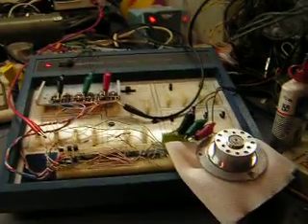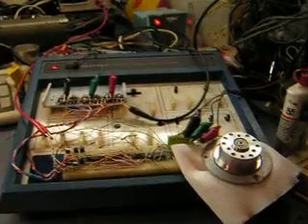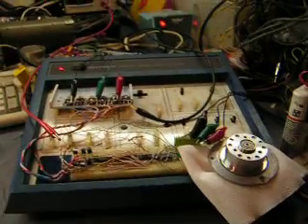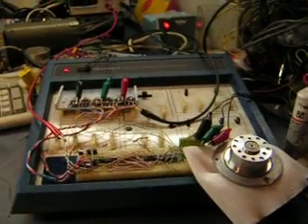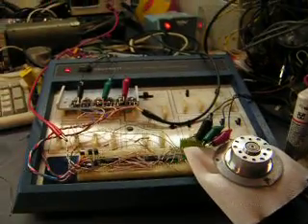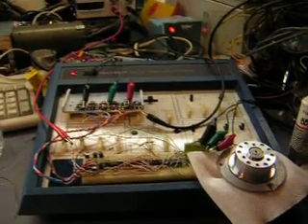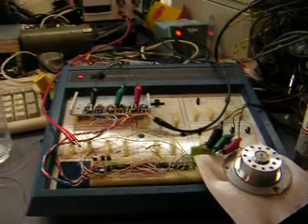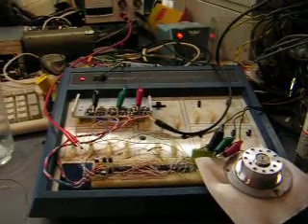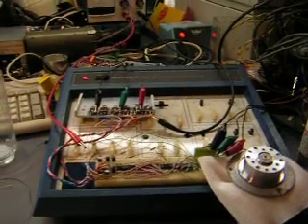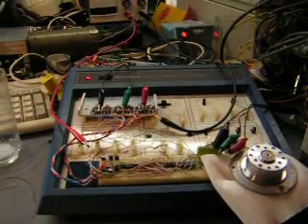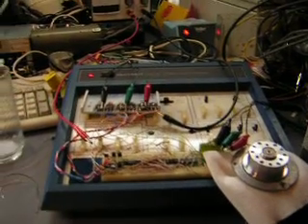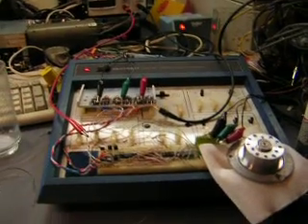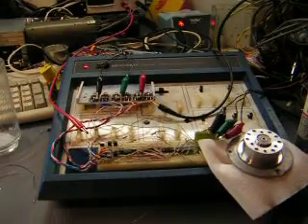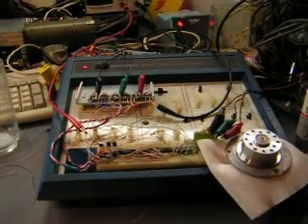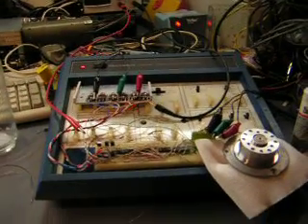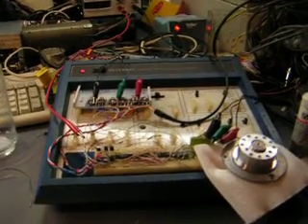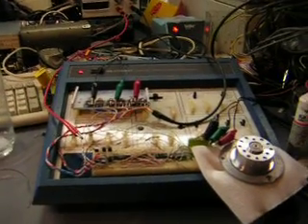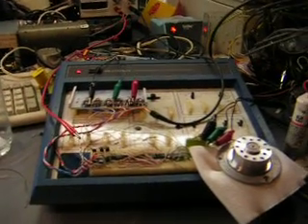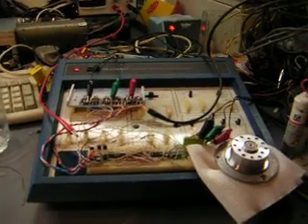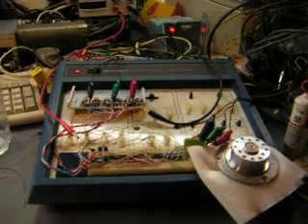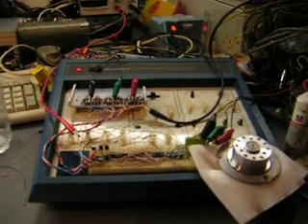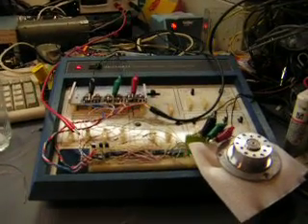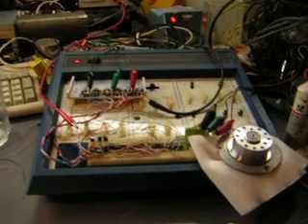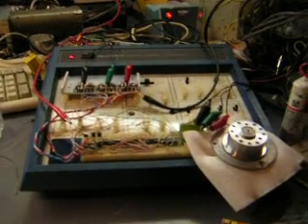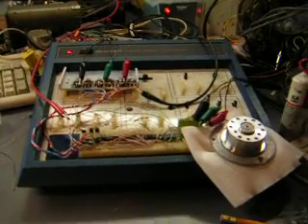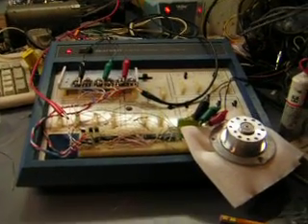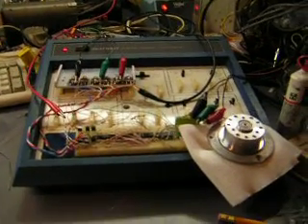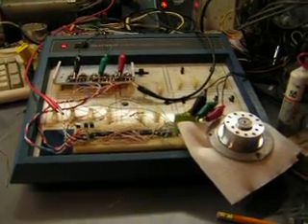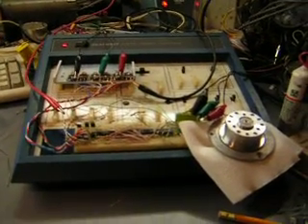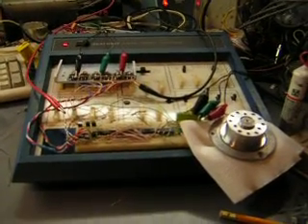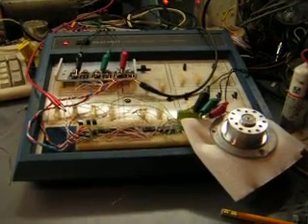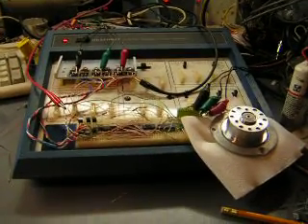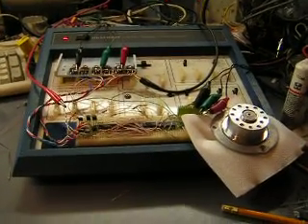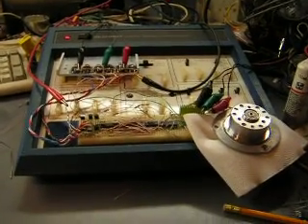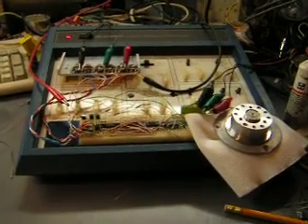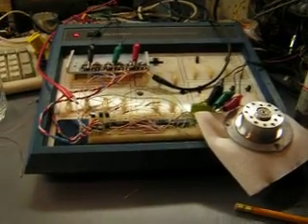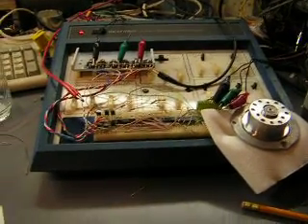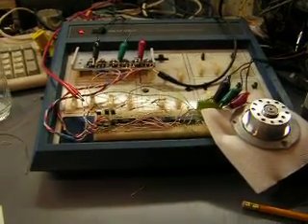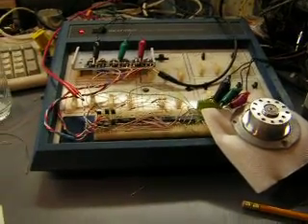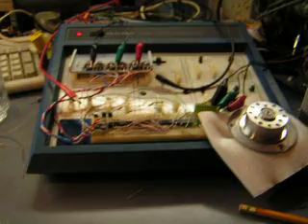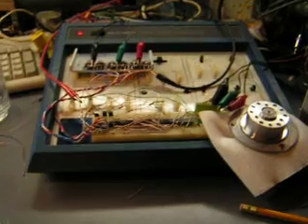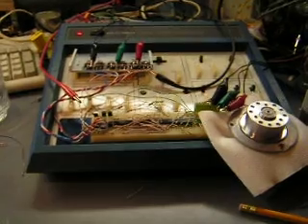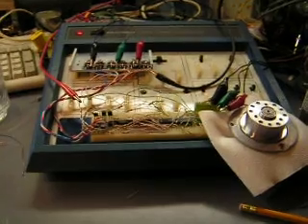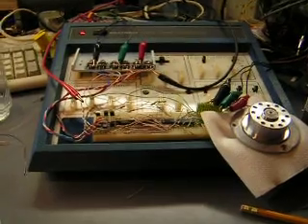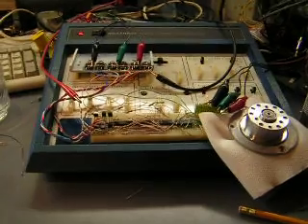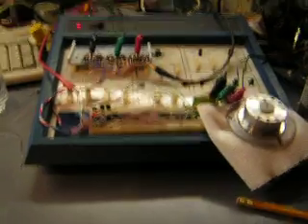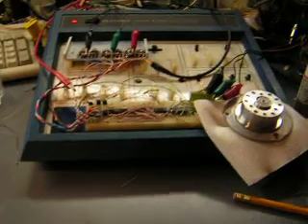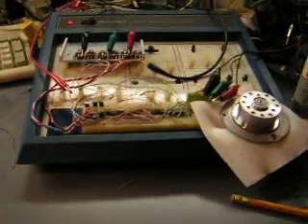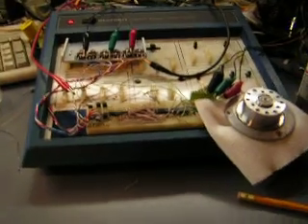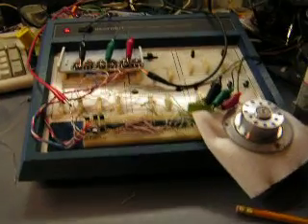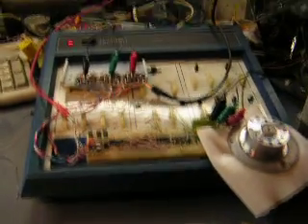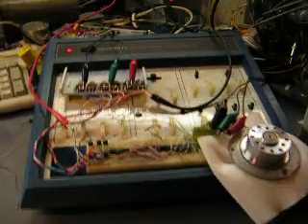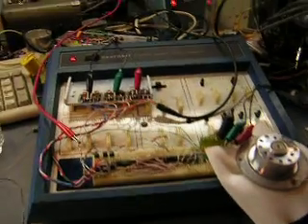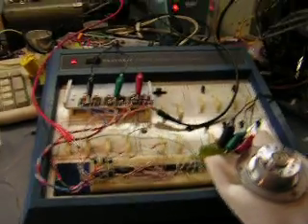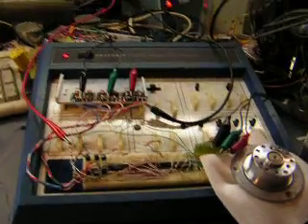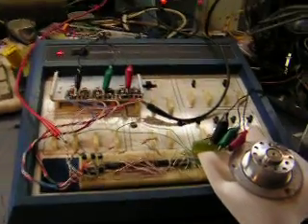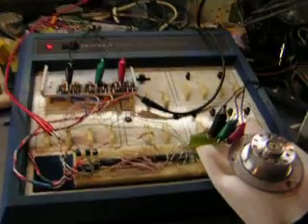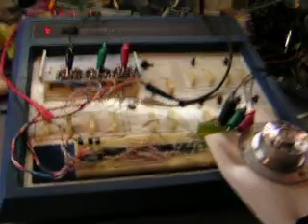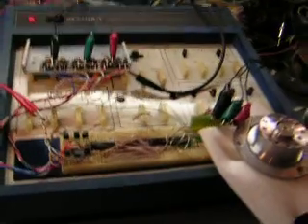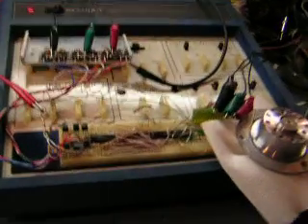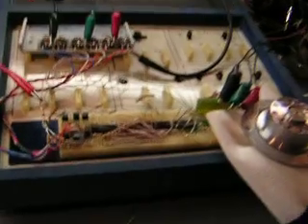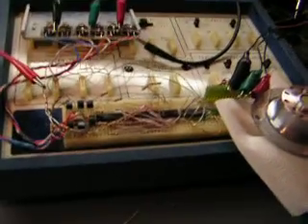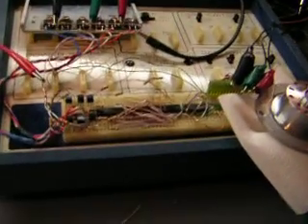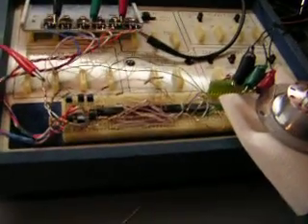What I have today is something a little bit special. What you've got here is just a pretty well a digital experimenter board.